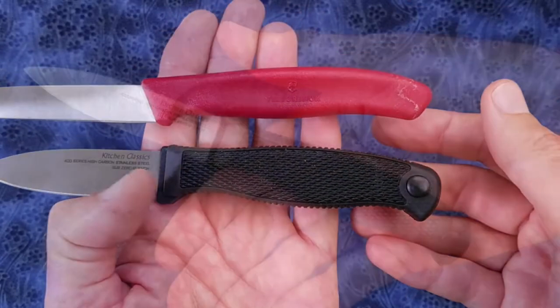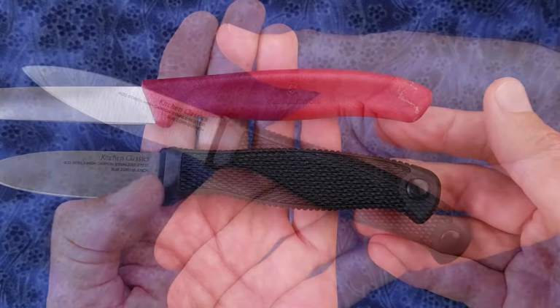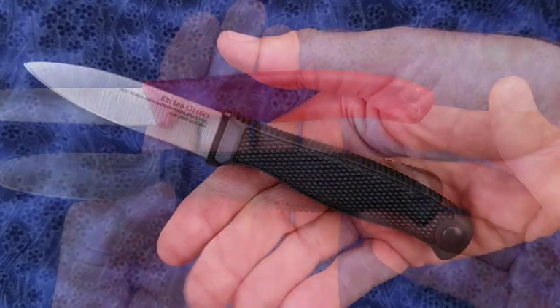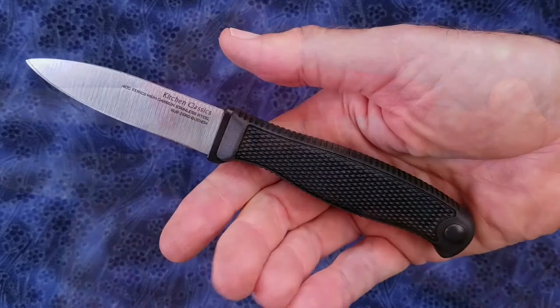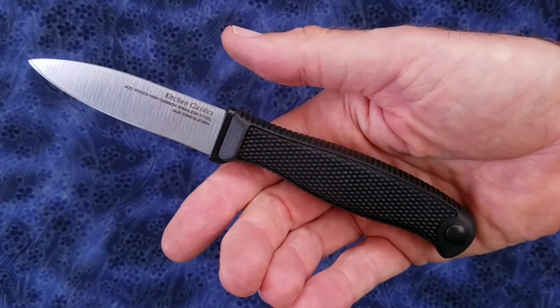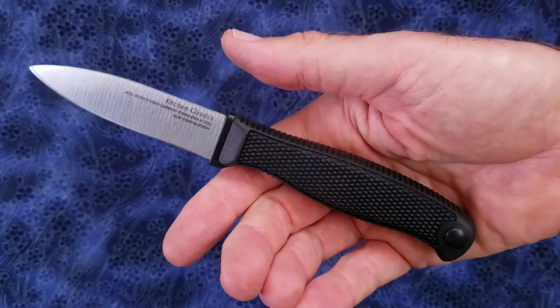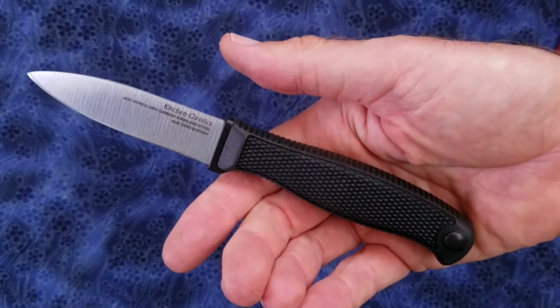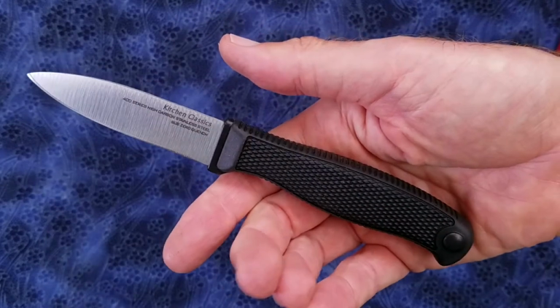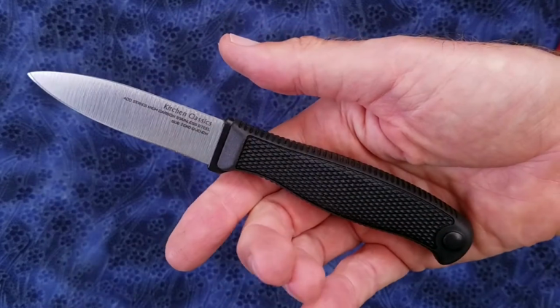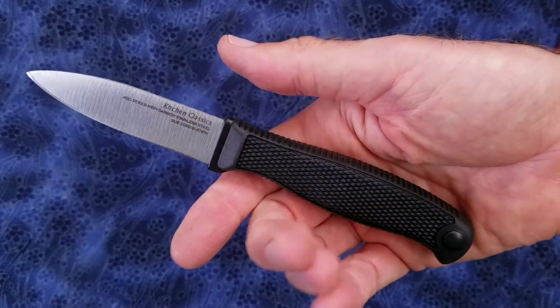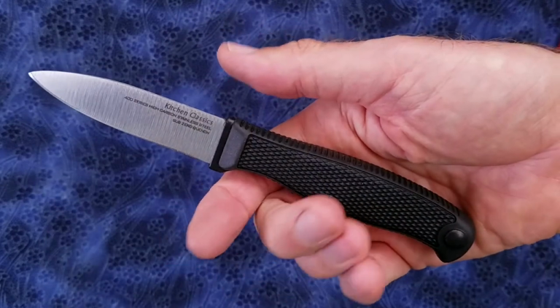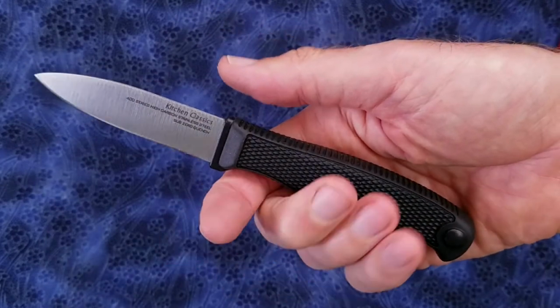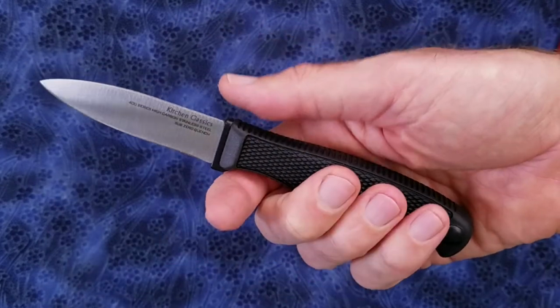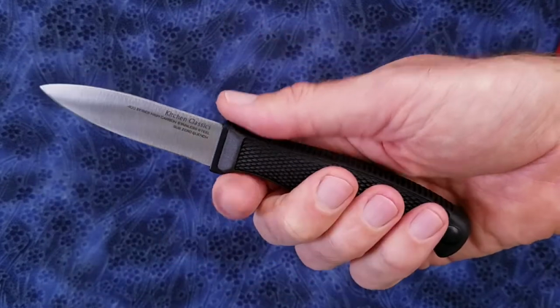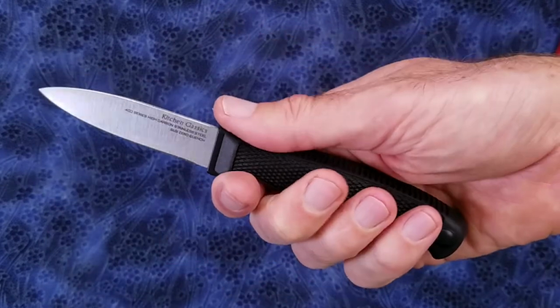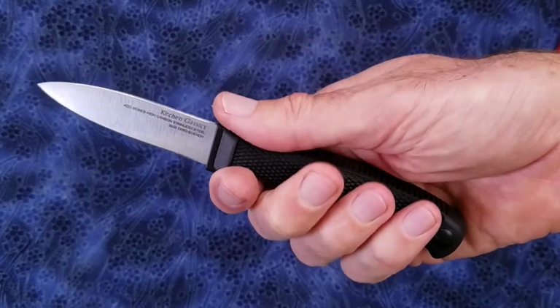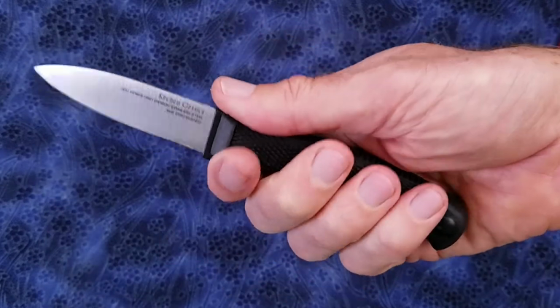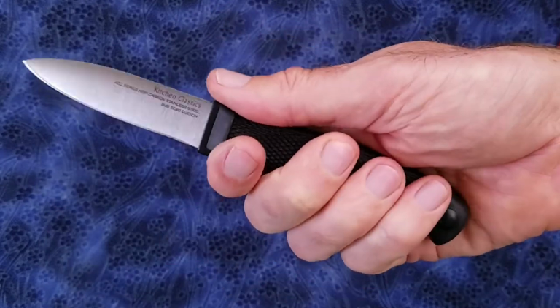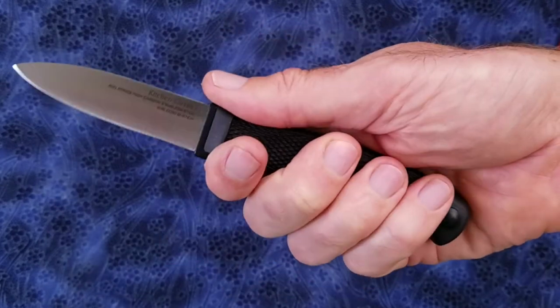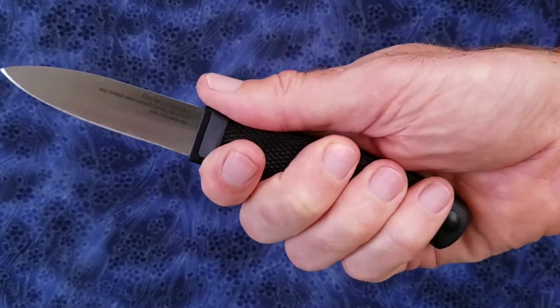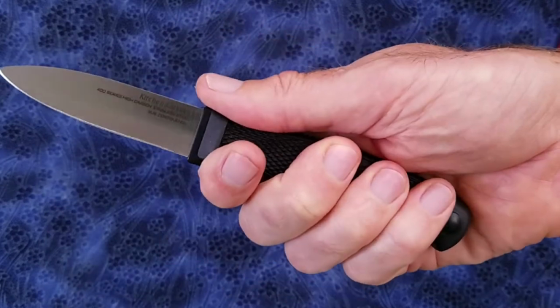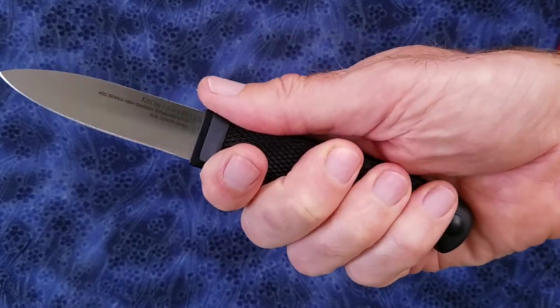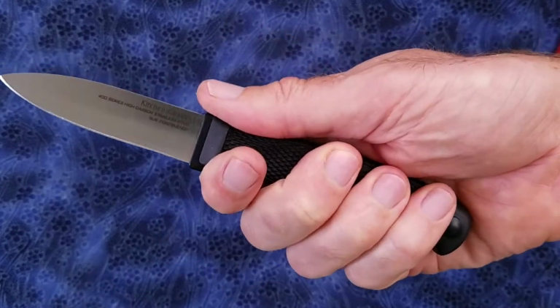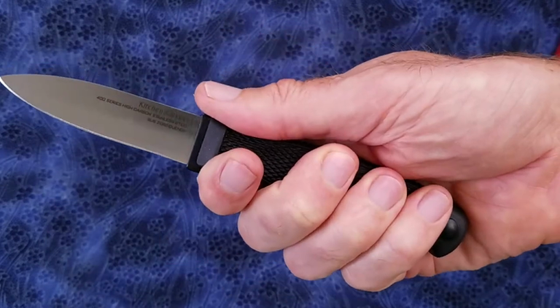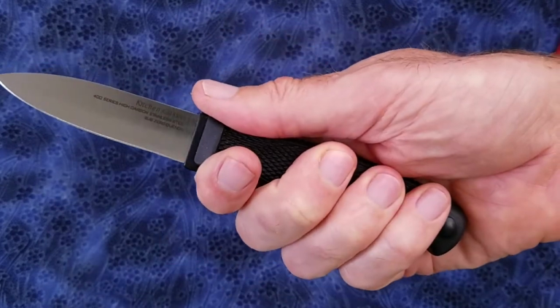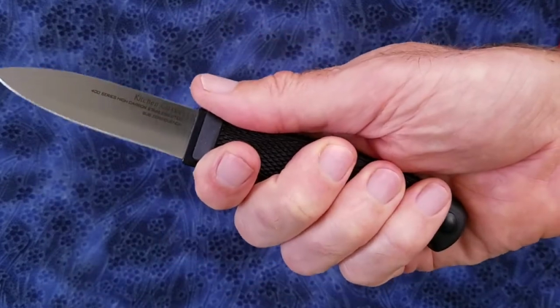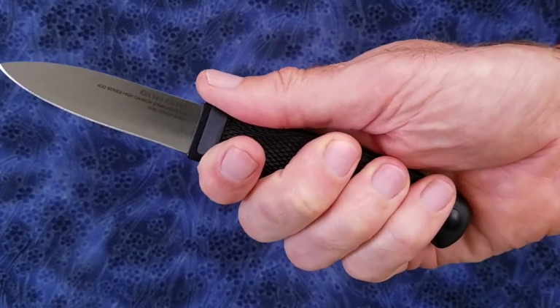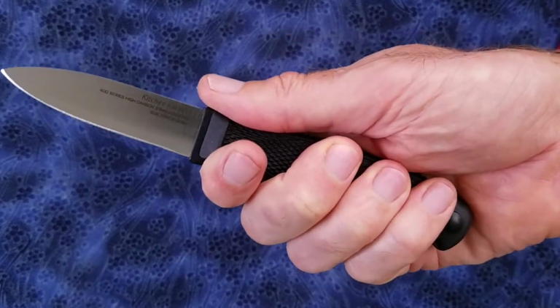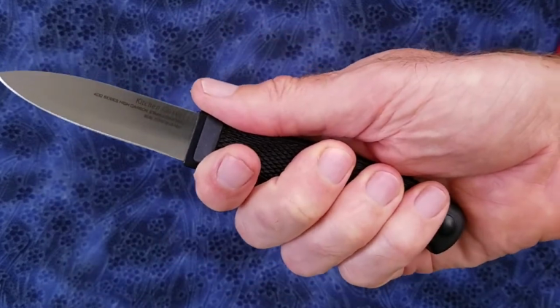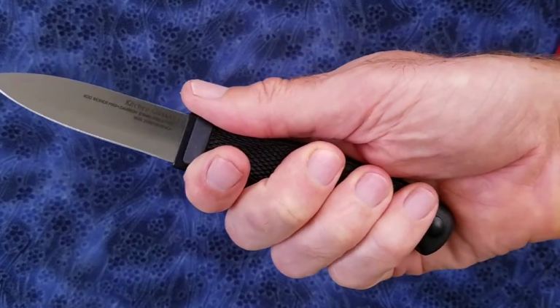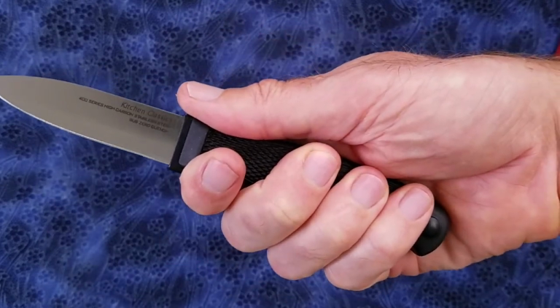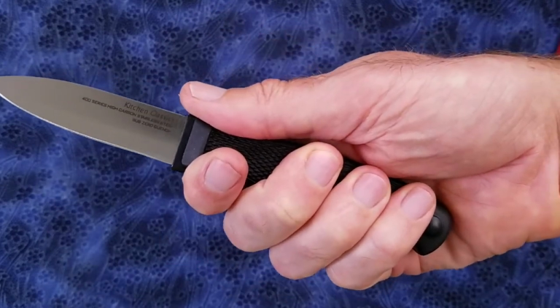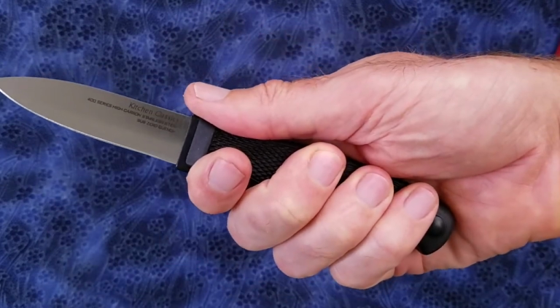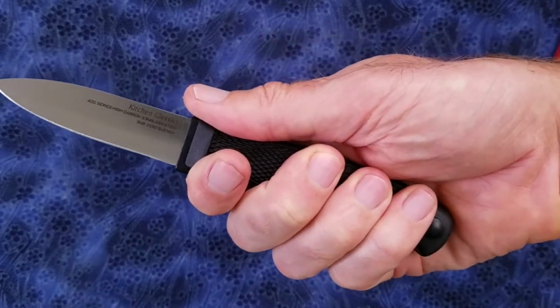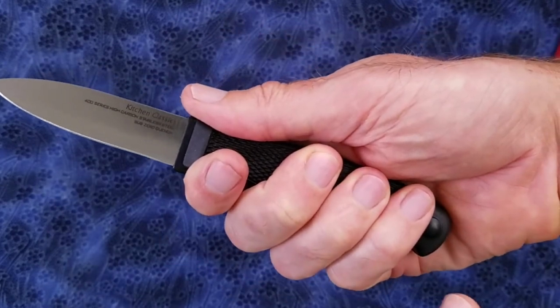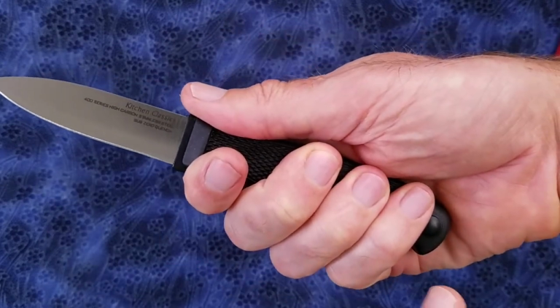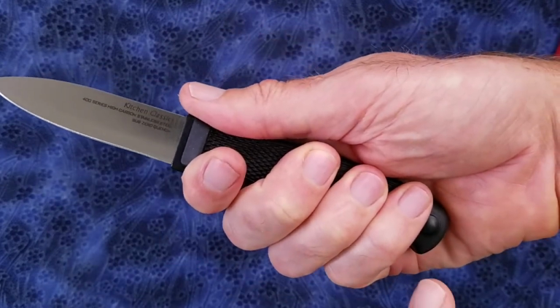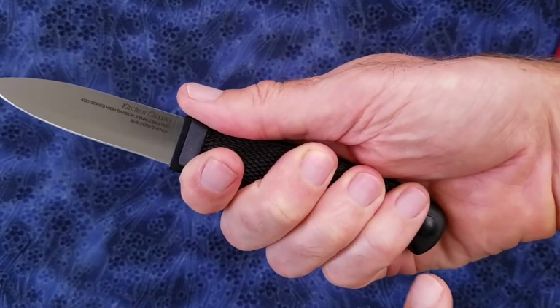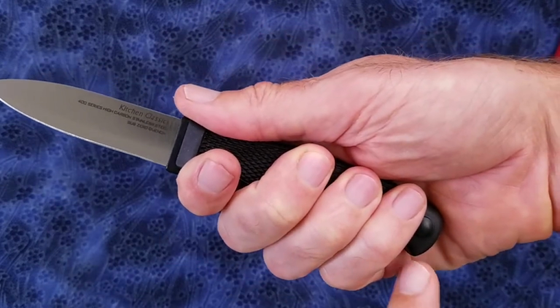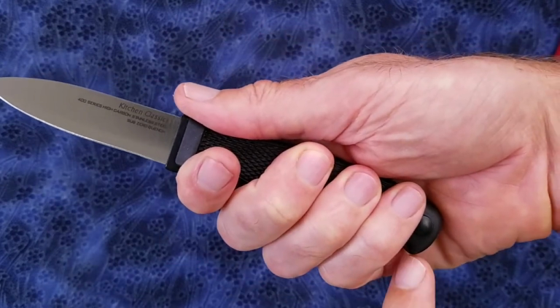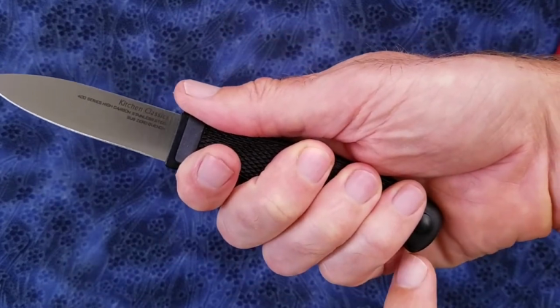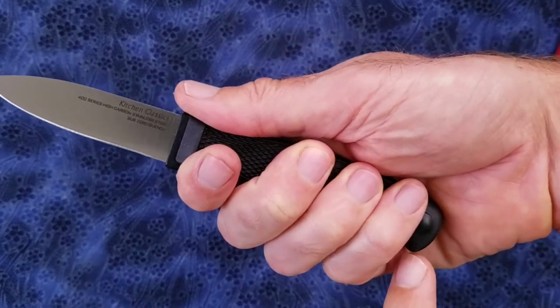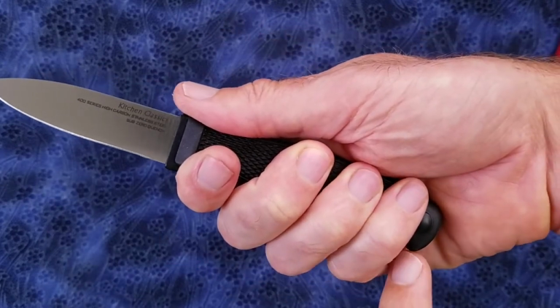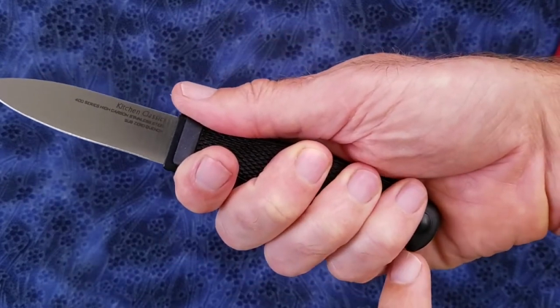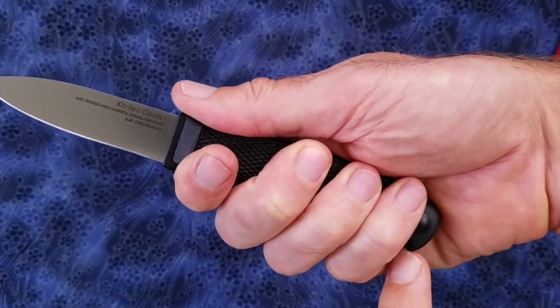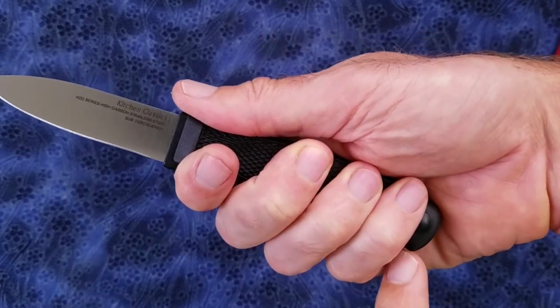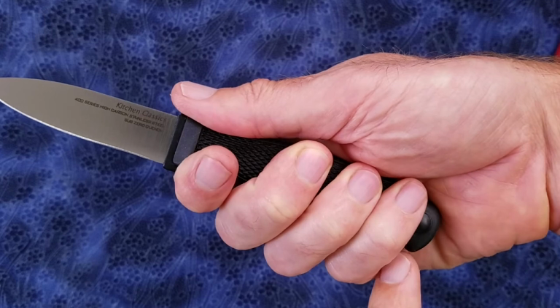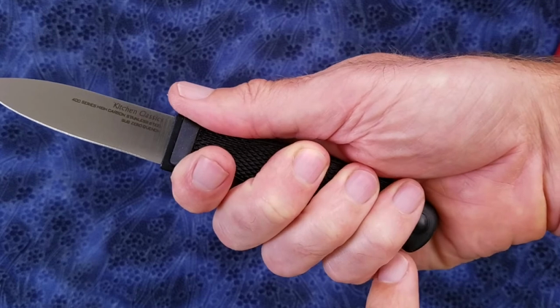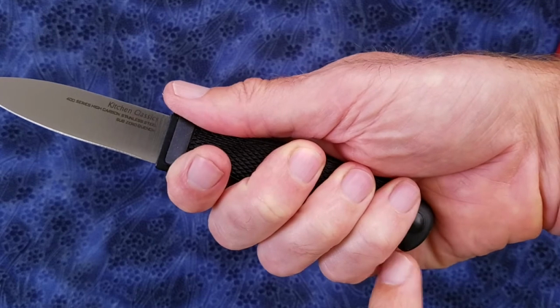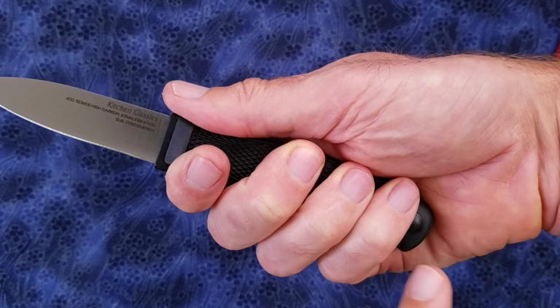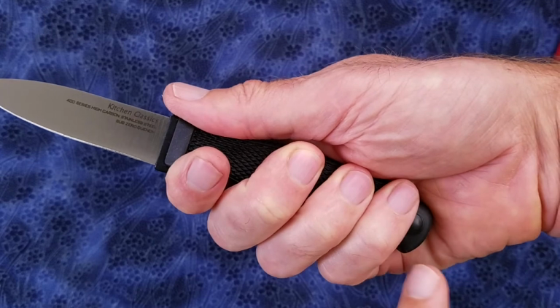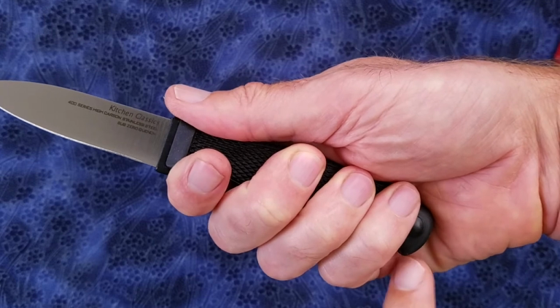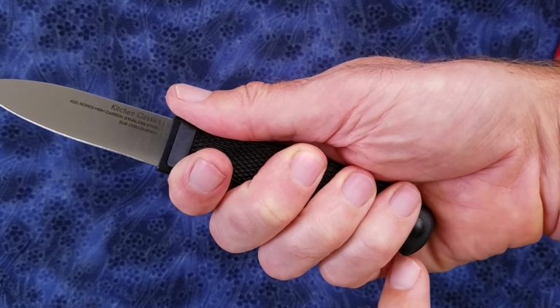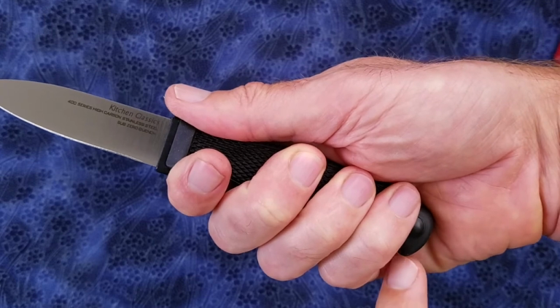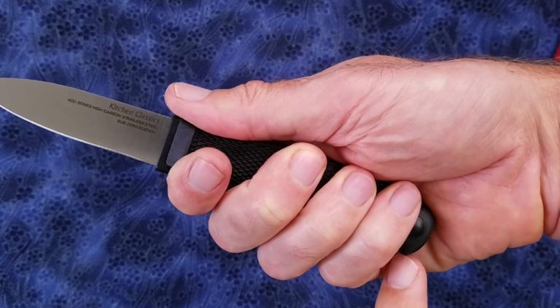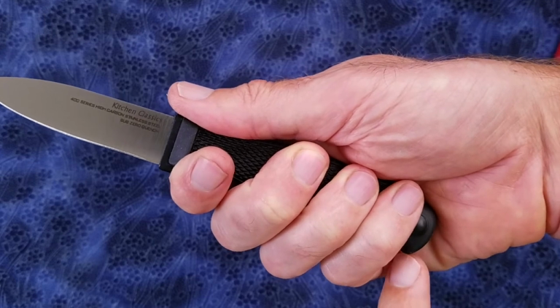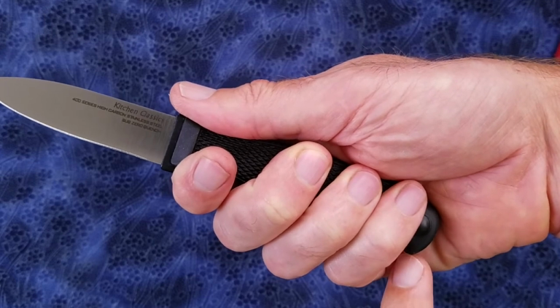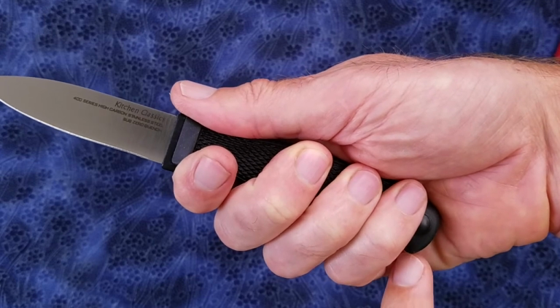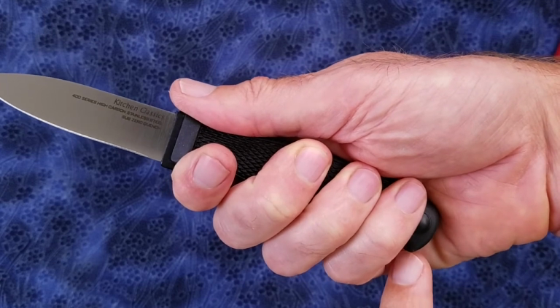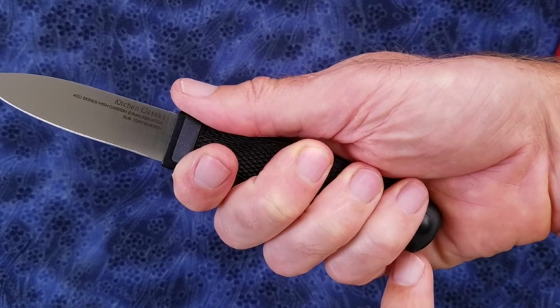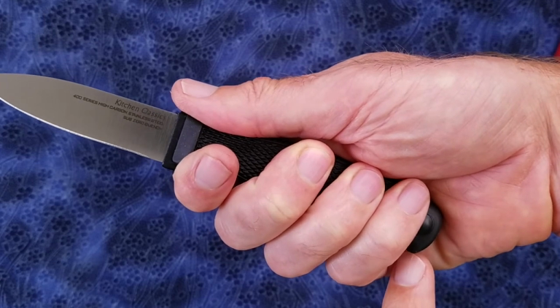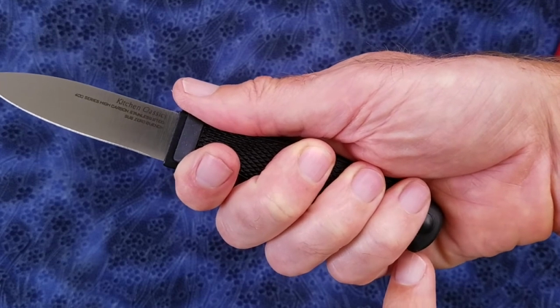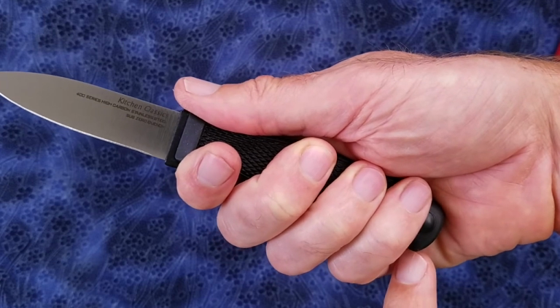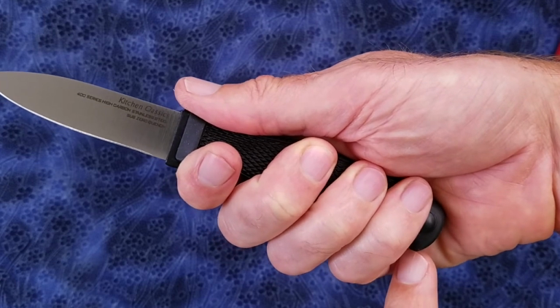The handle is long enough for my four fingers, but if you have really thick fingers your pinky may be going off the back end of the knife.